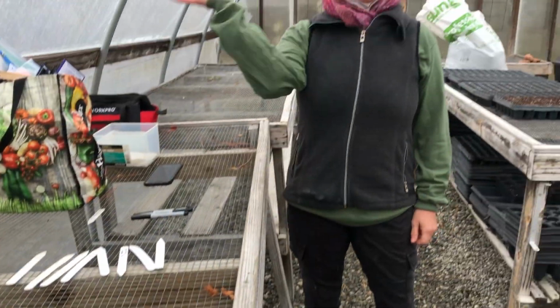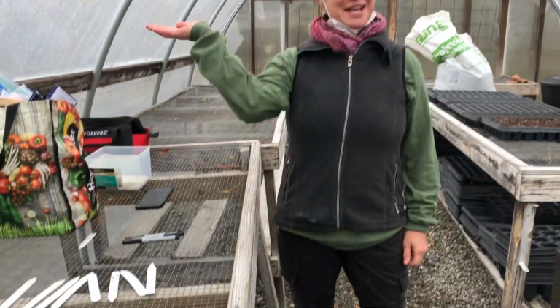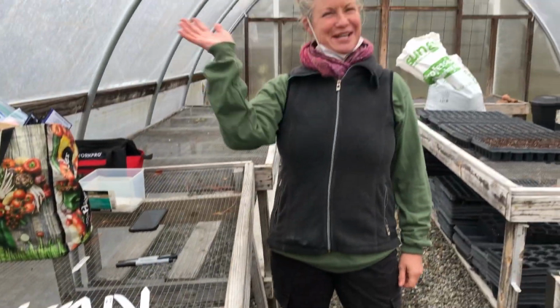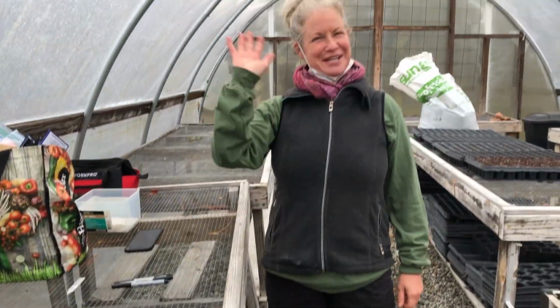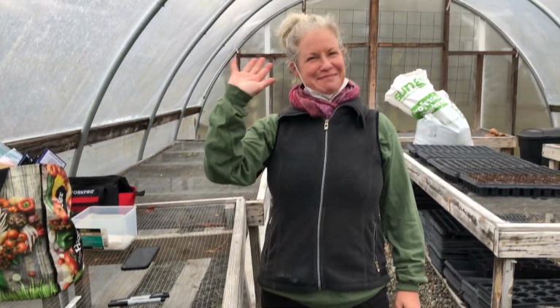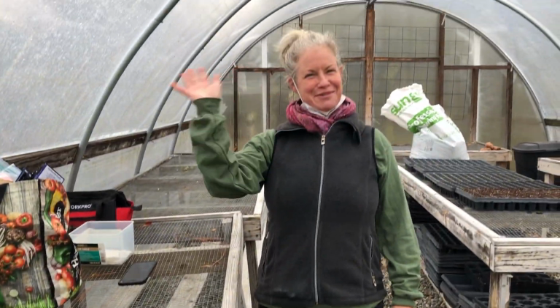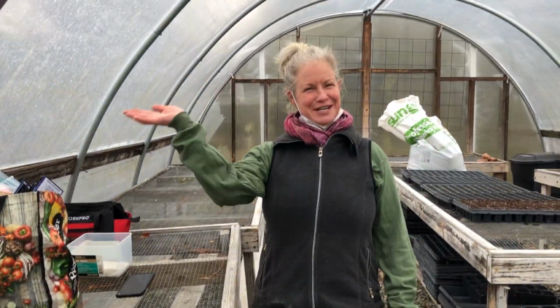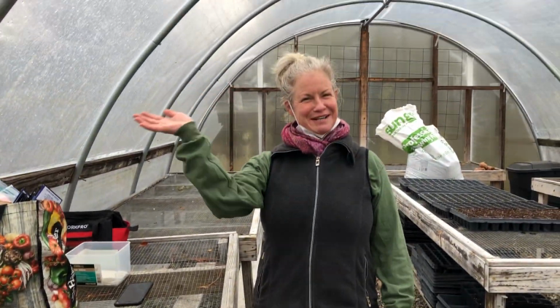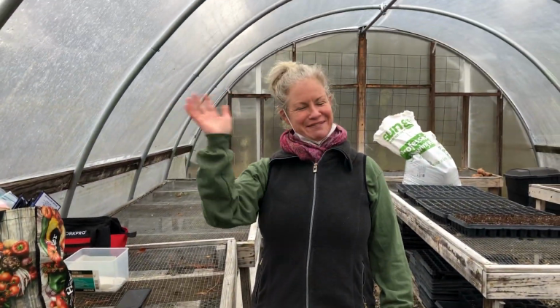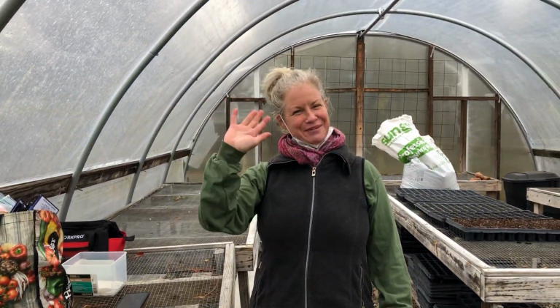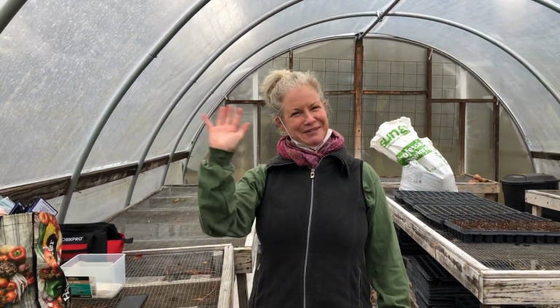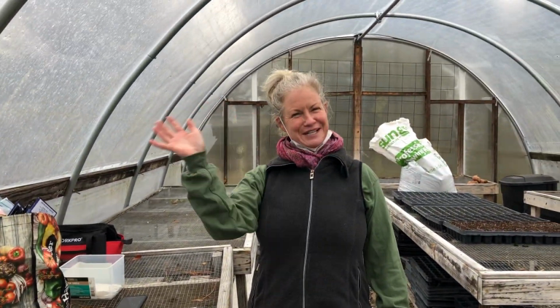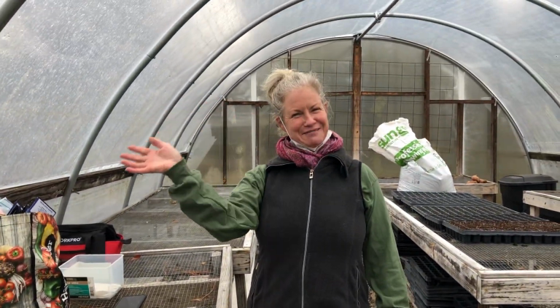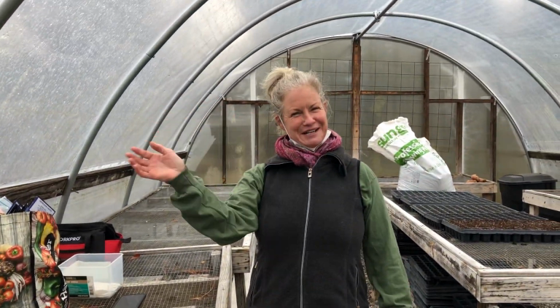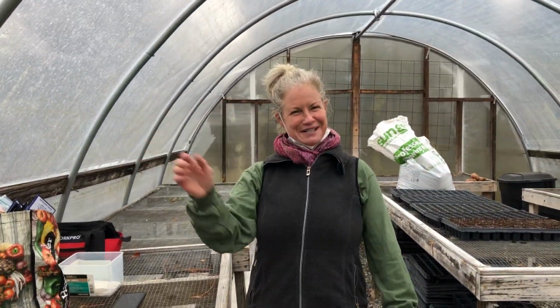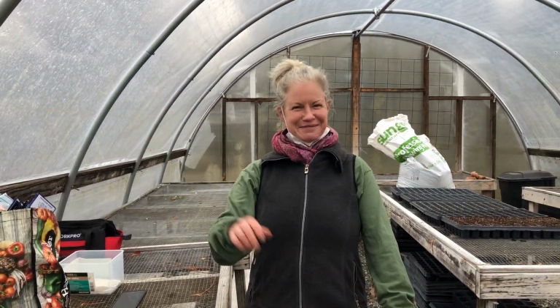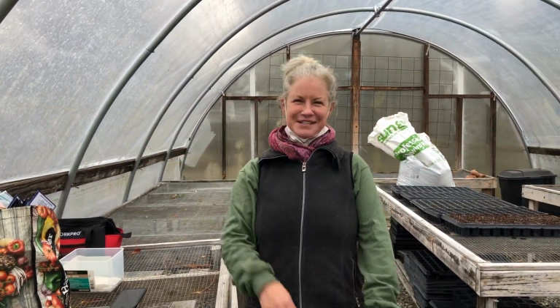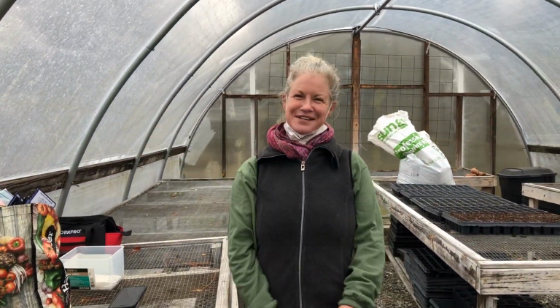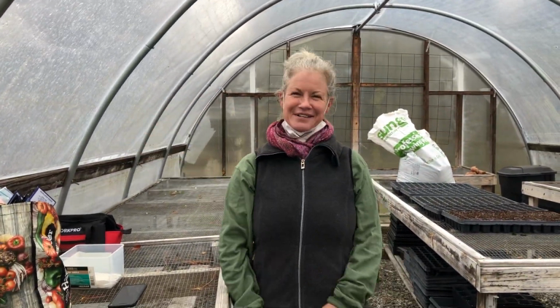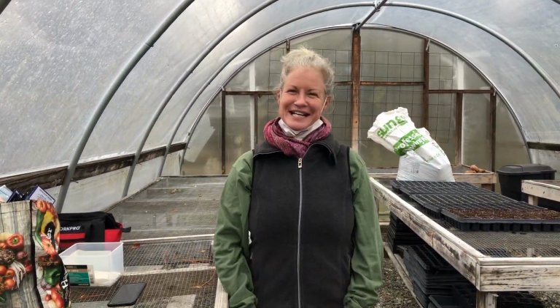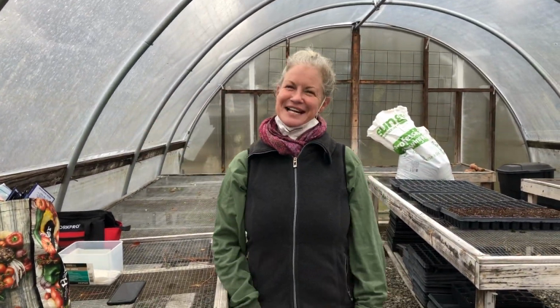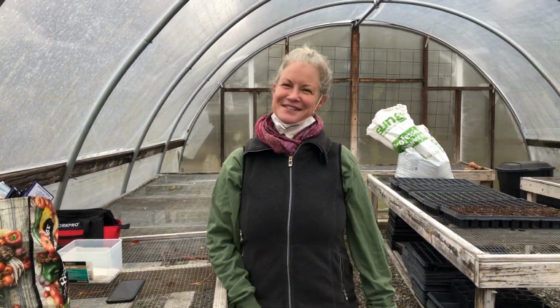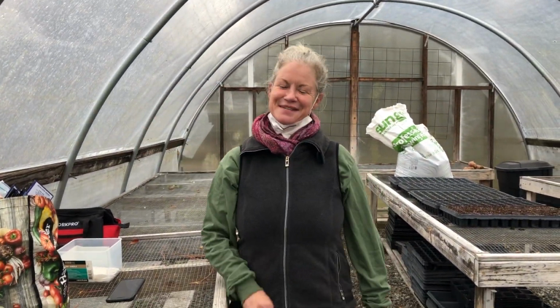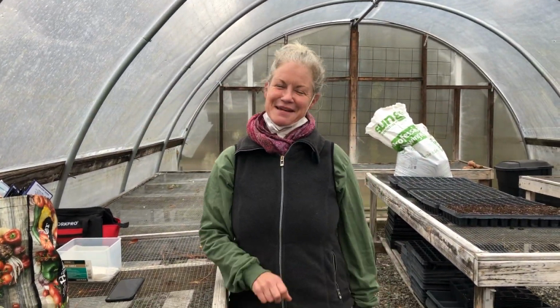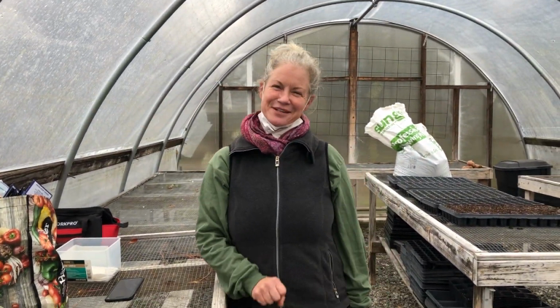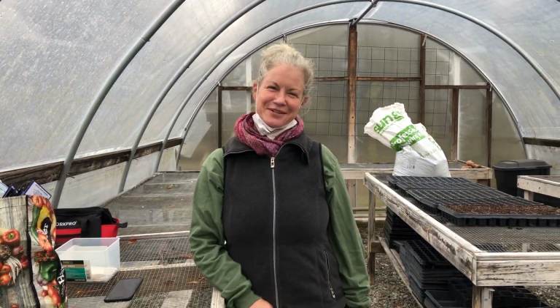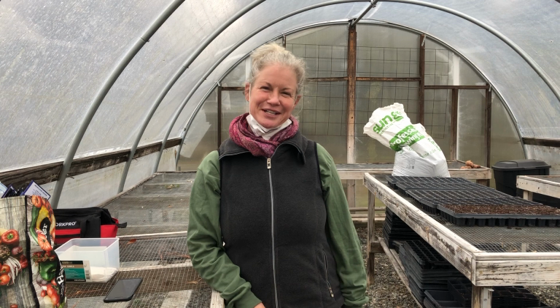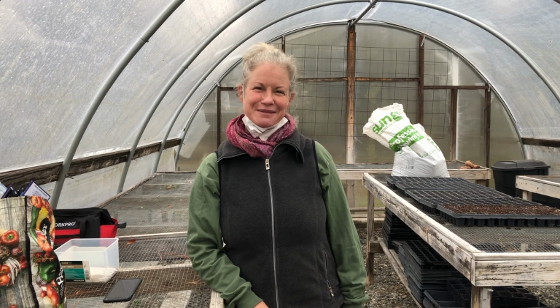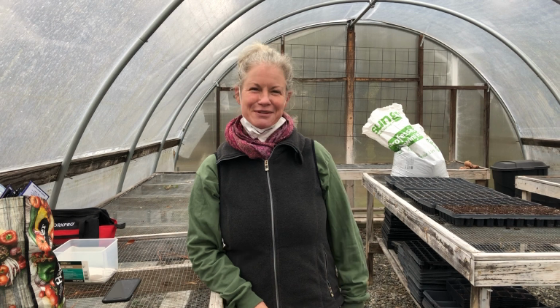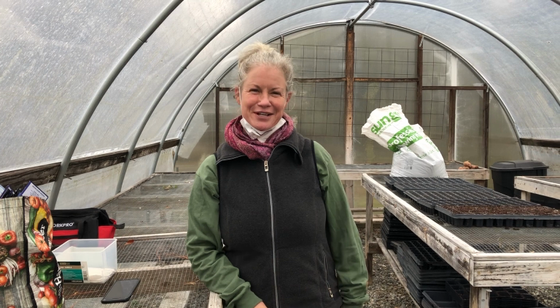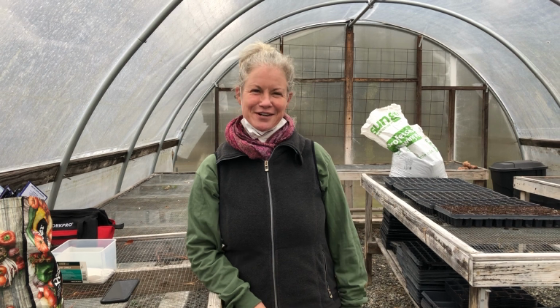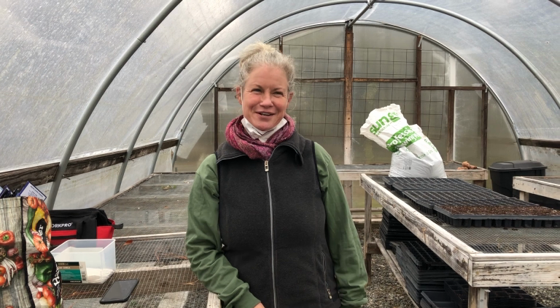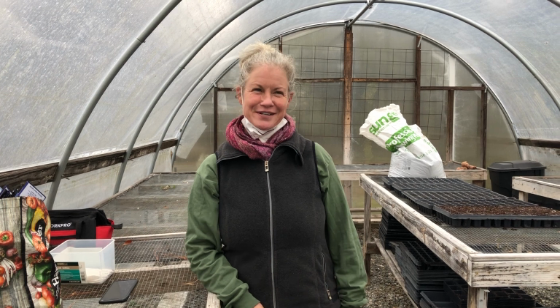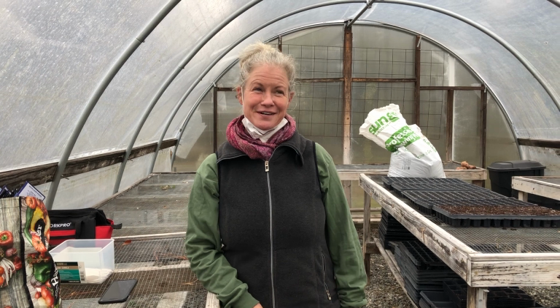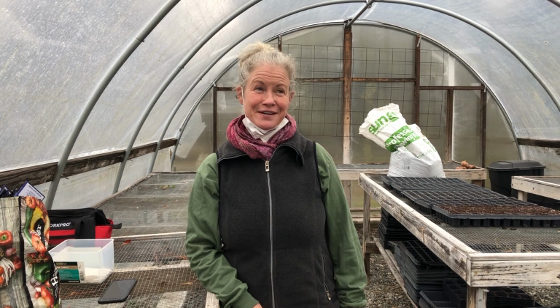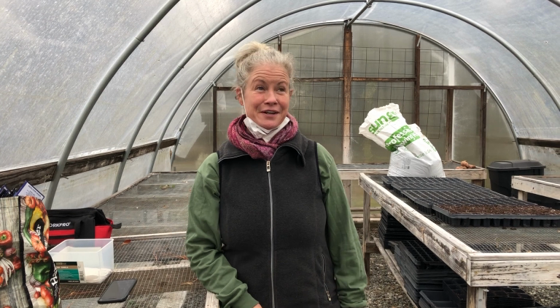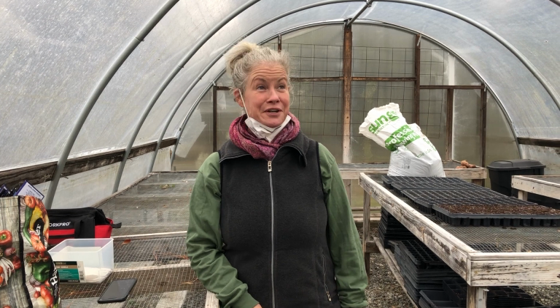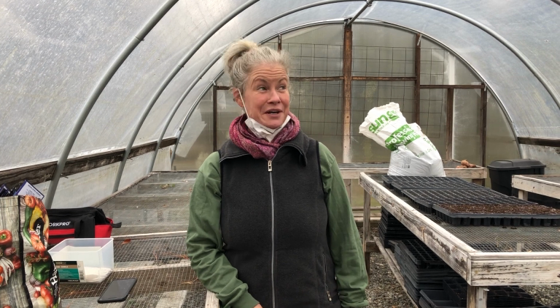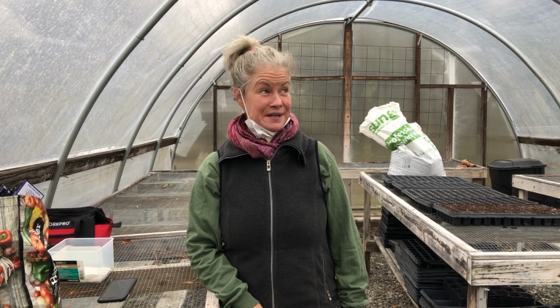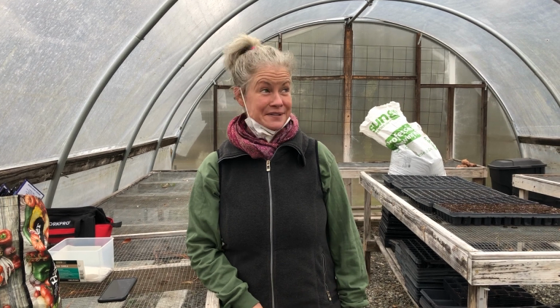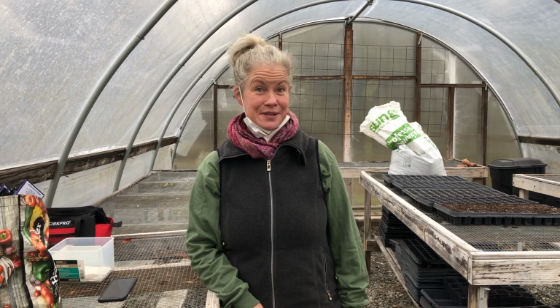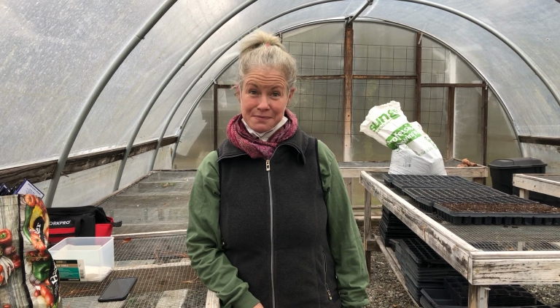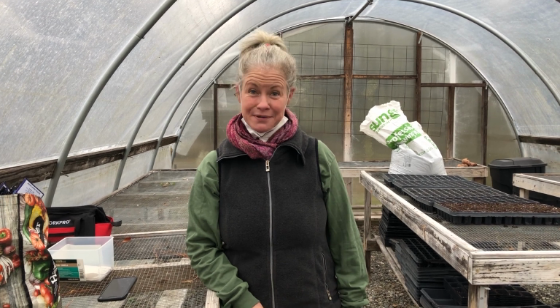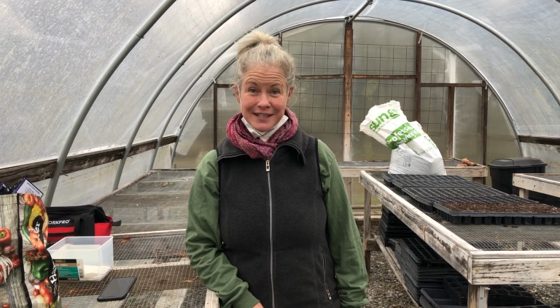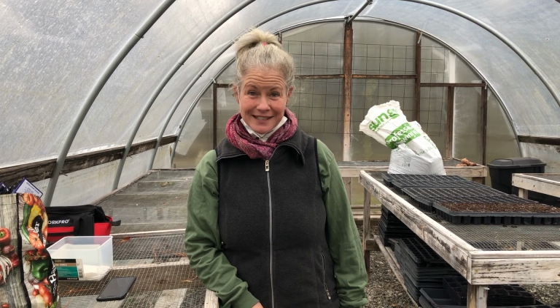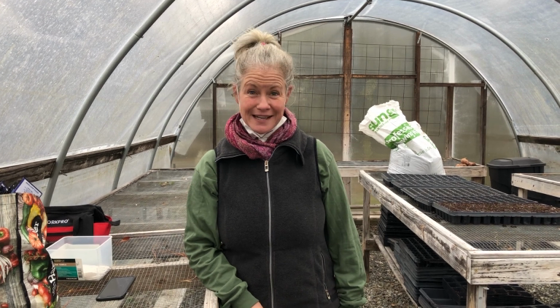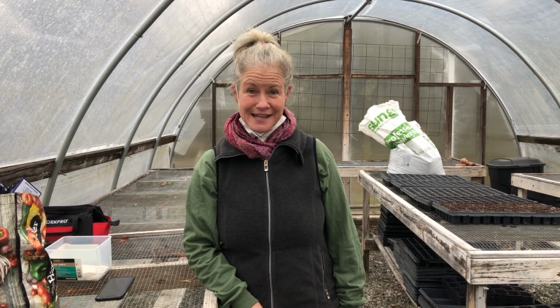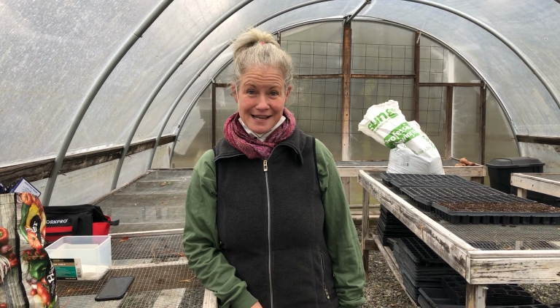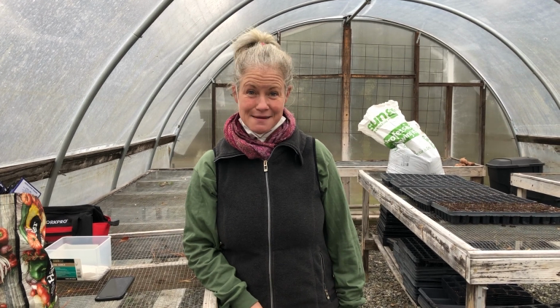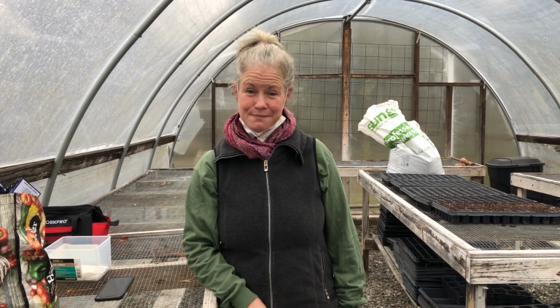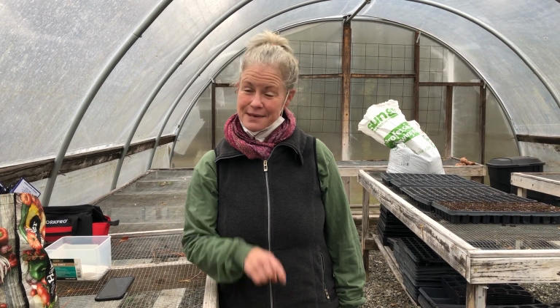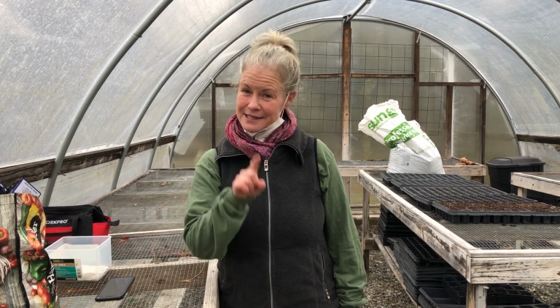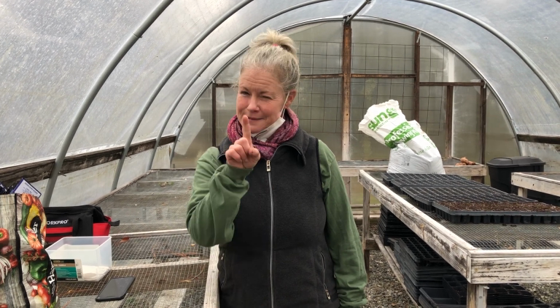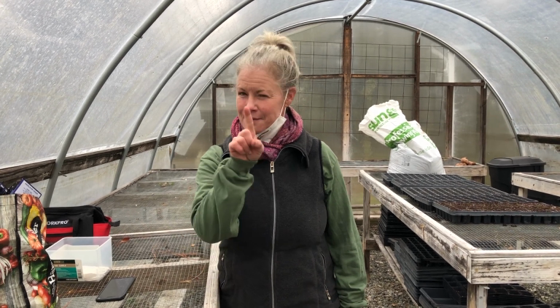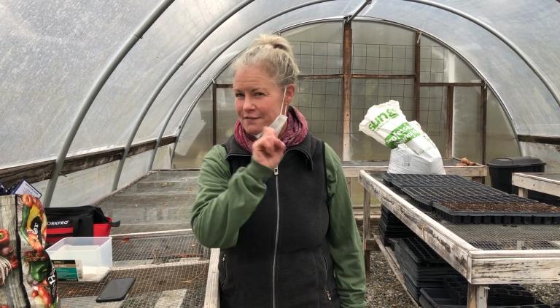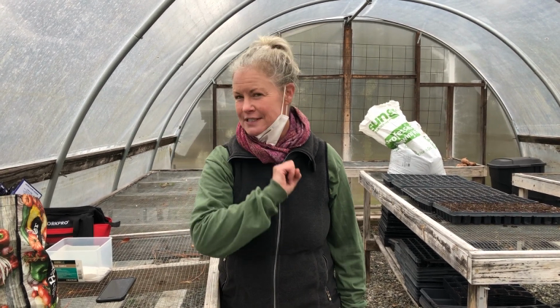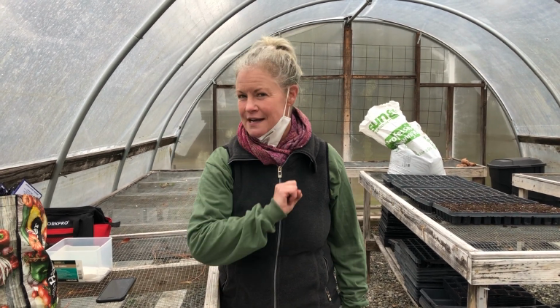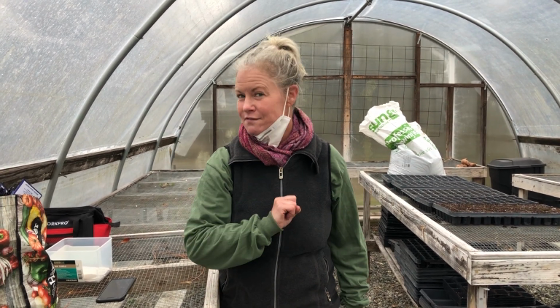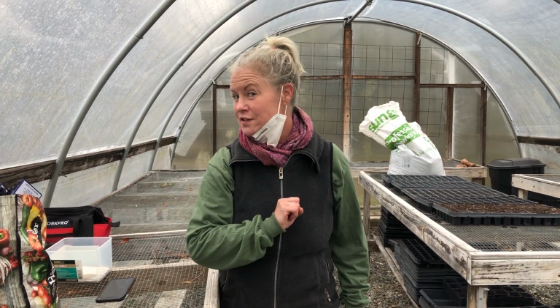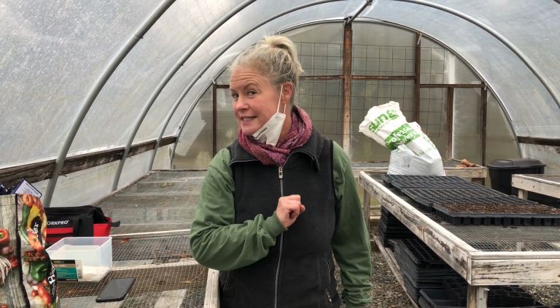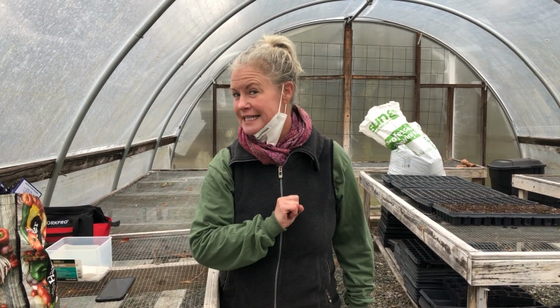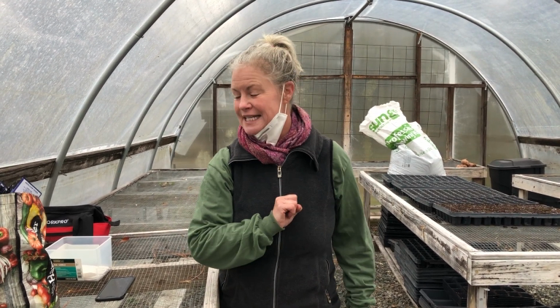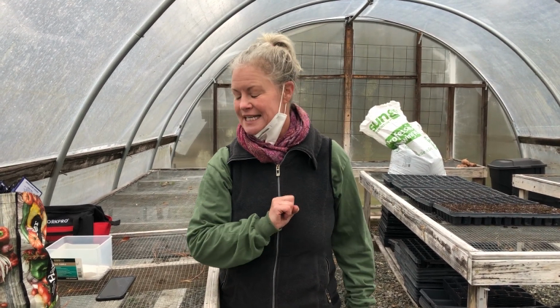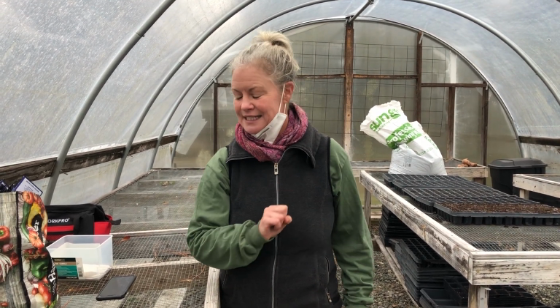Good morning everyone! Welcome to the greenhouse at Magnolia Community Garden on a not-so-pretty day, but it's a perfect time for seeding.